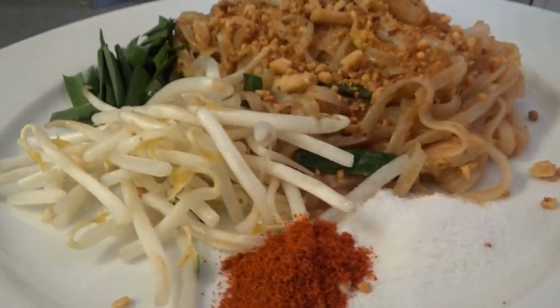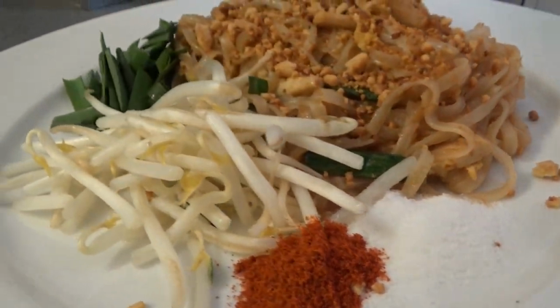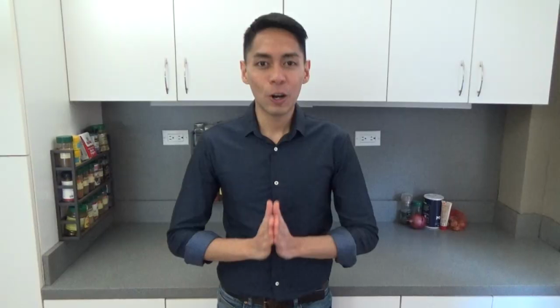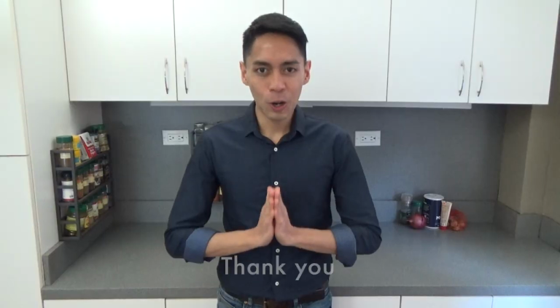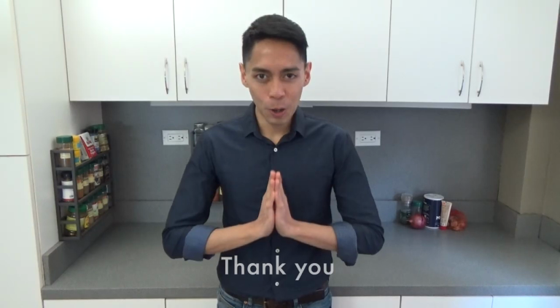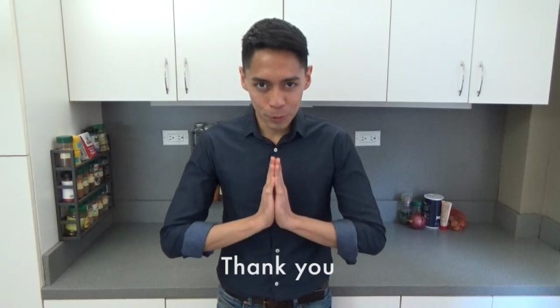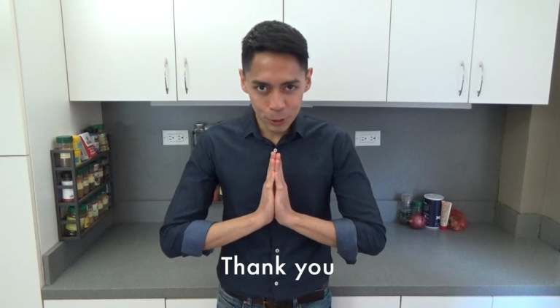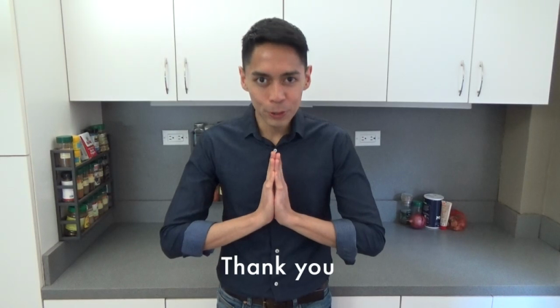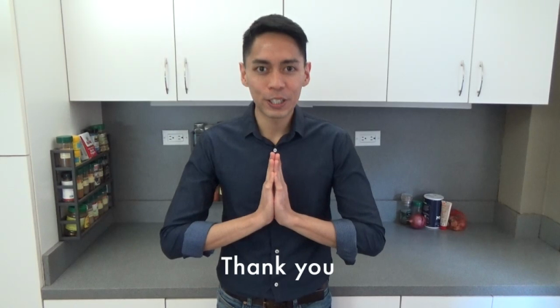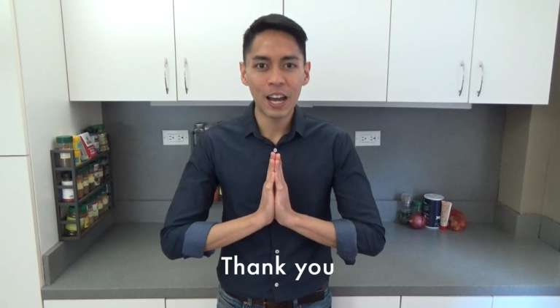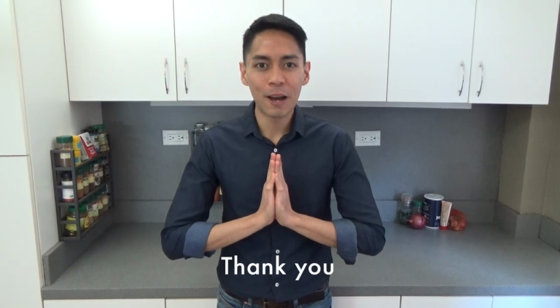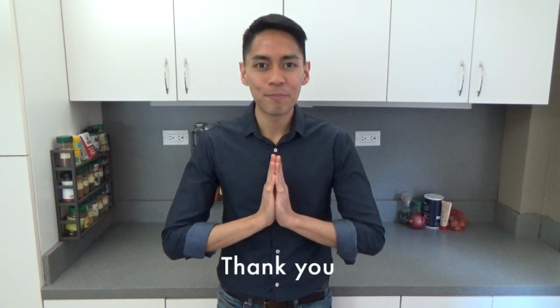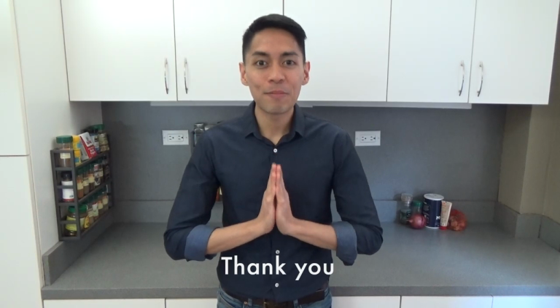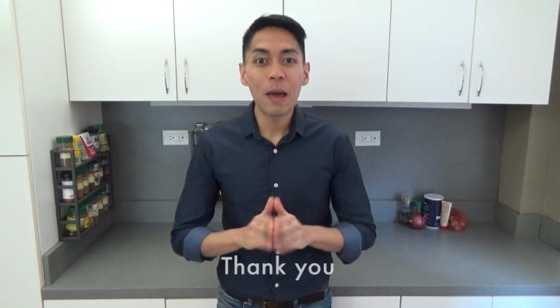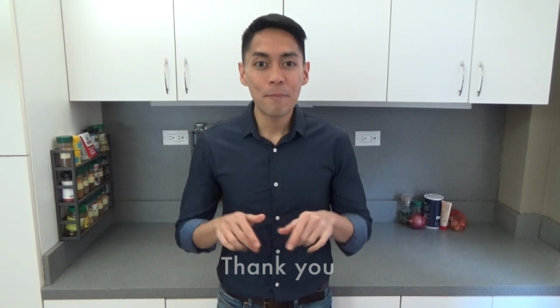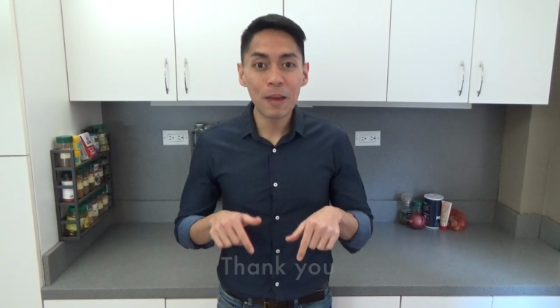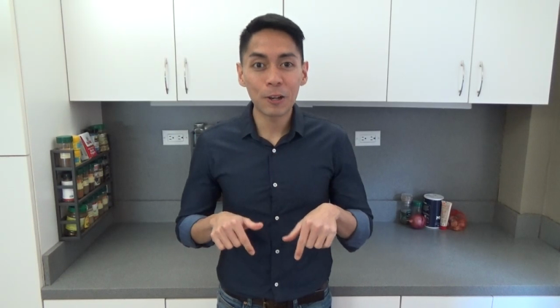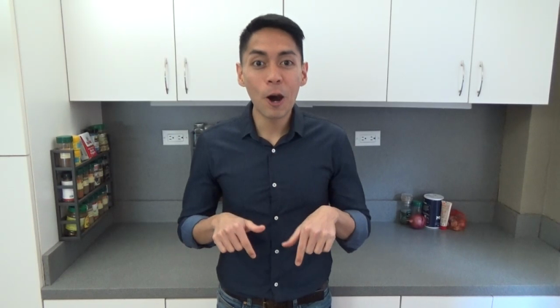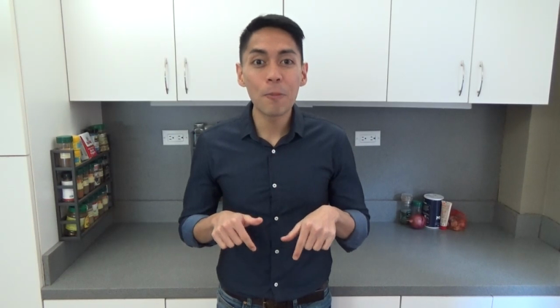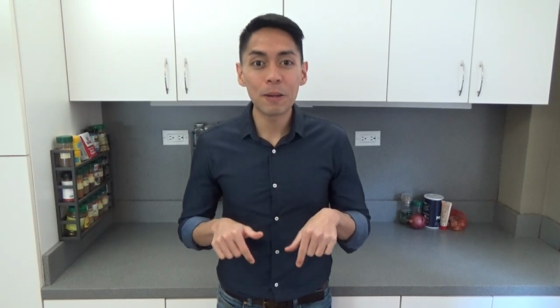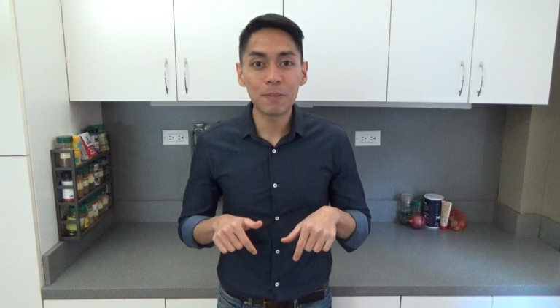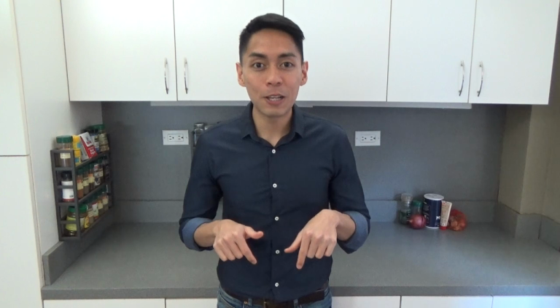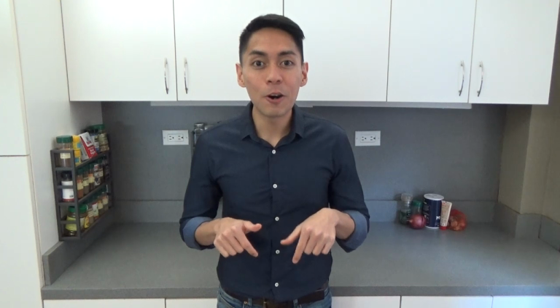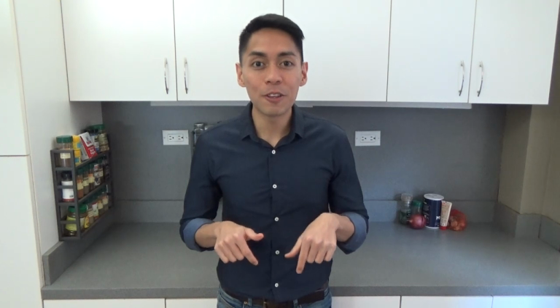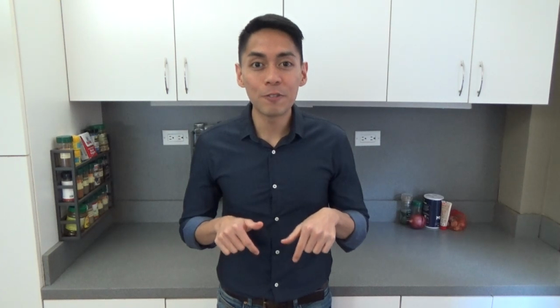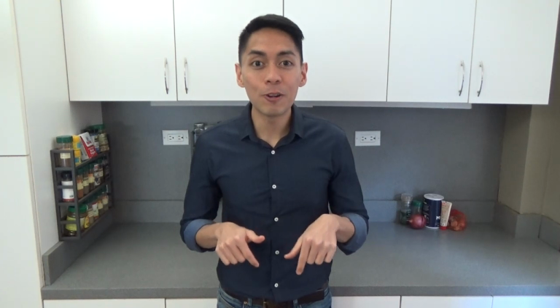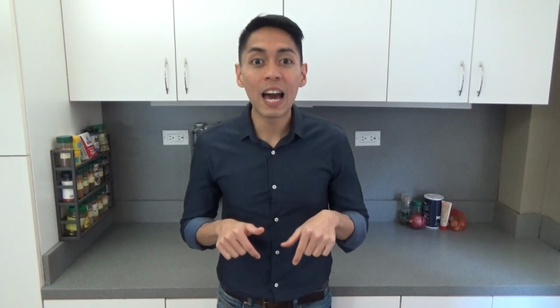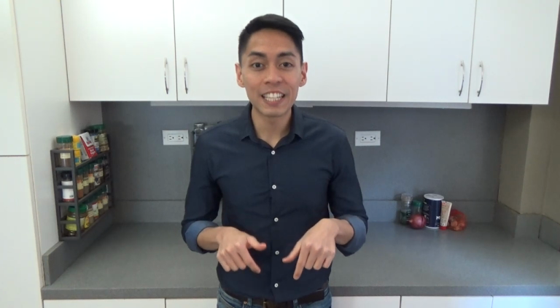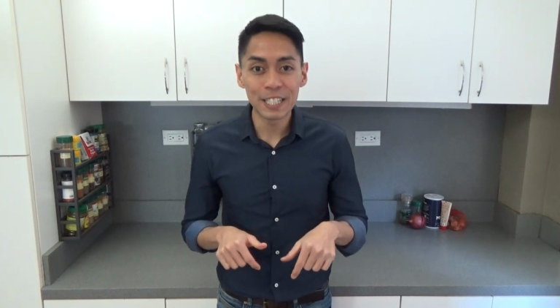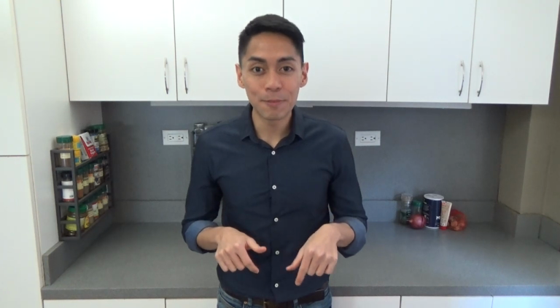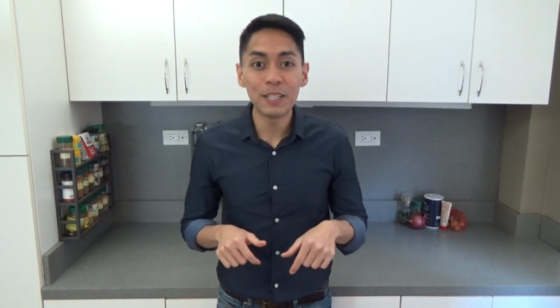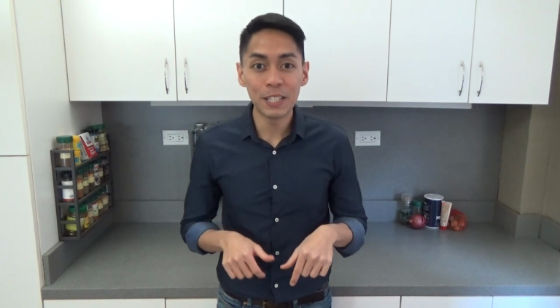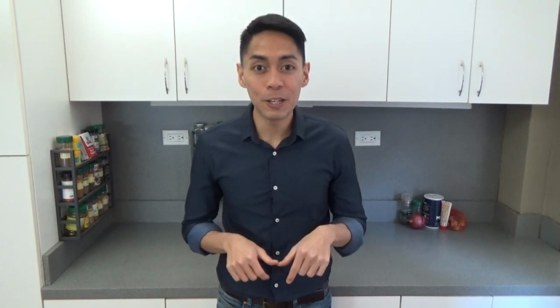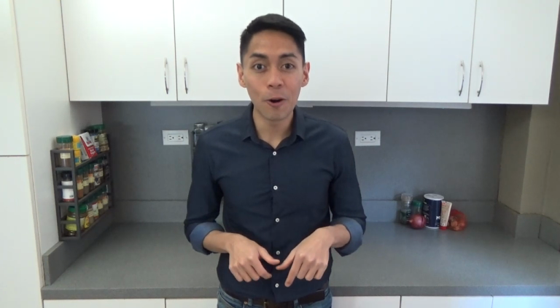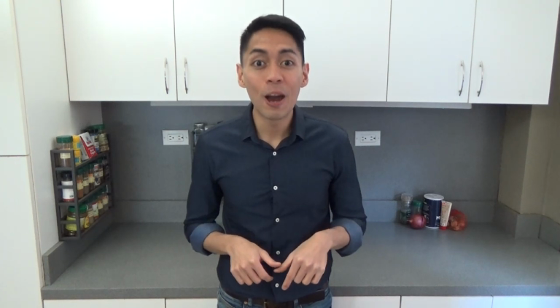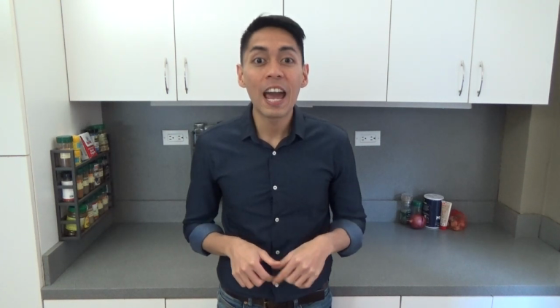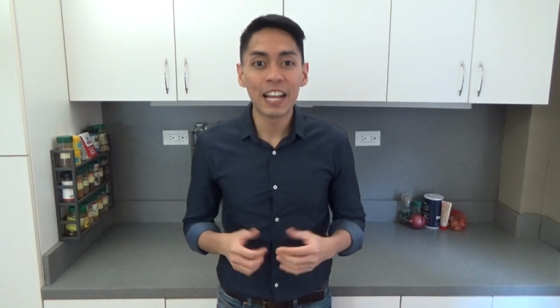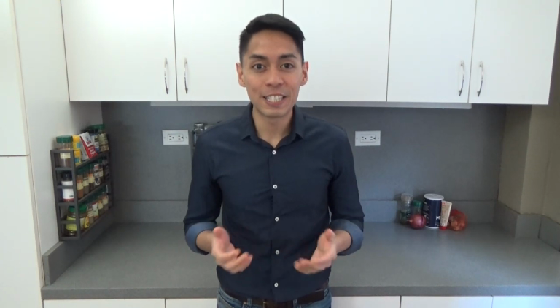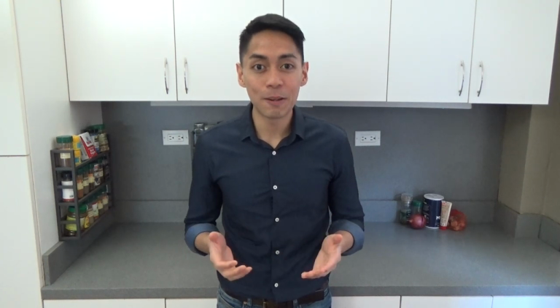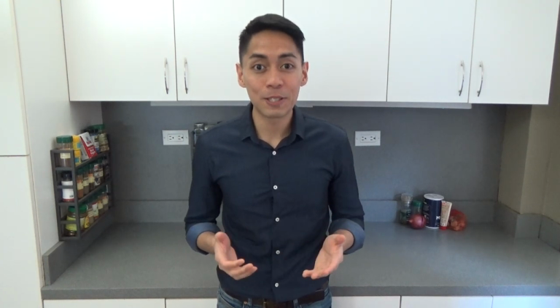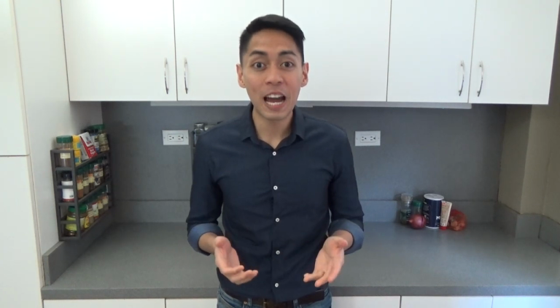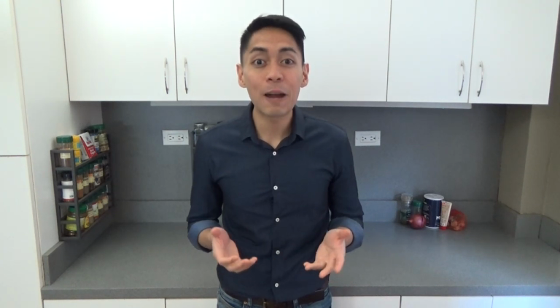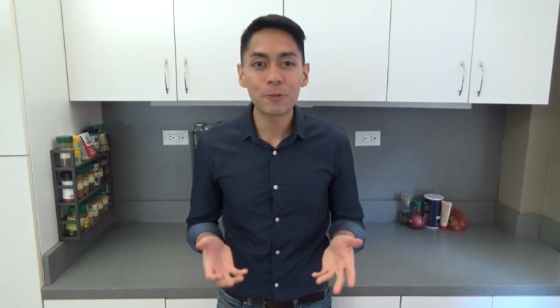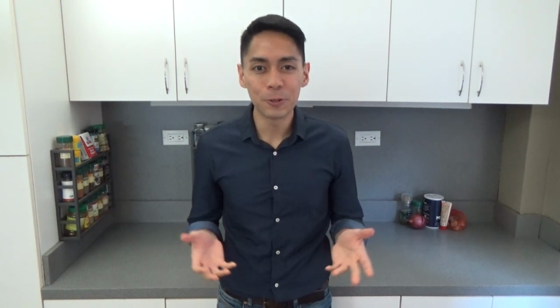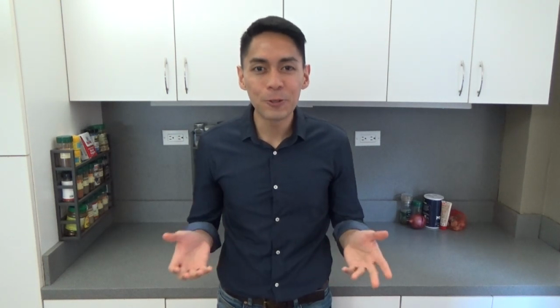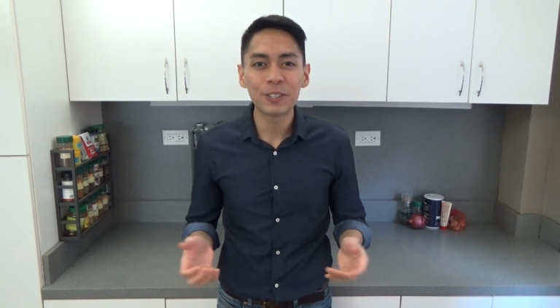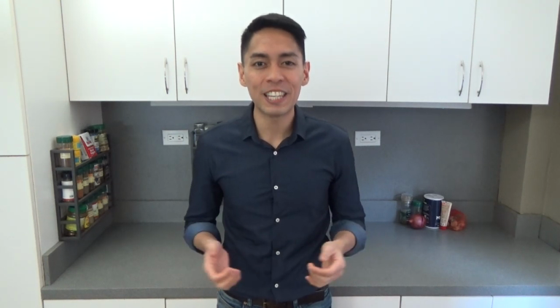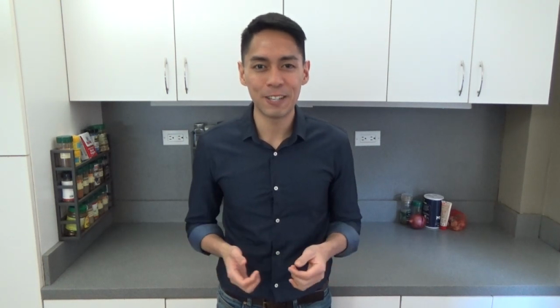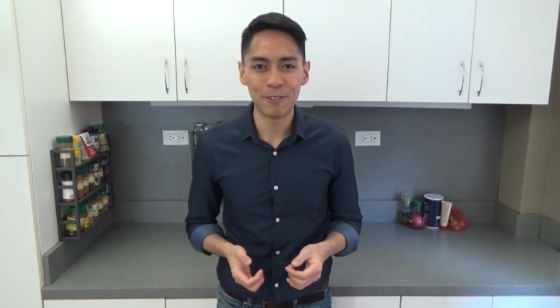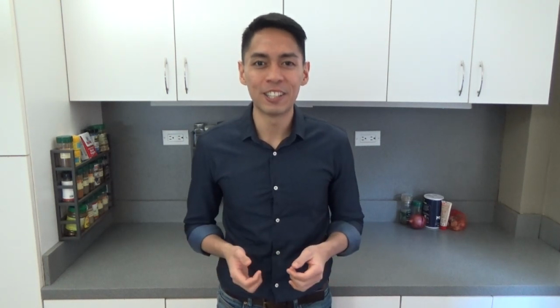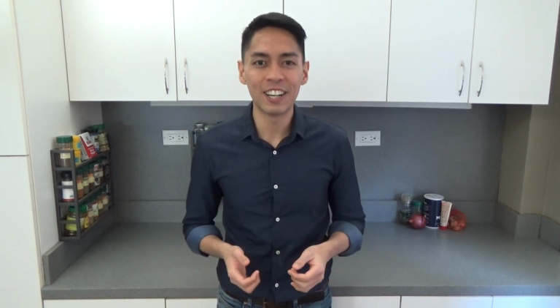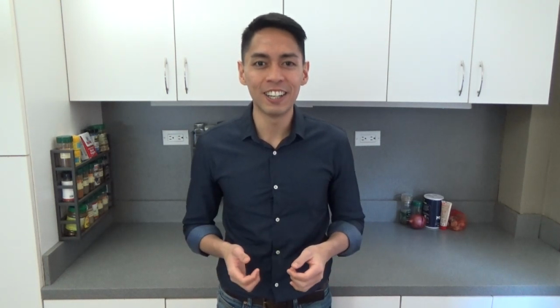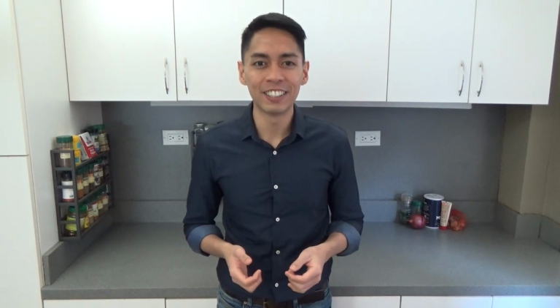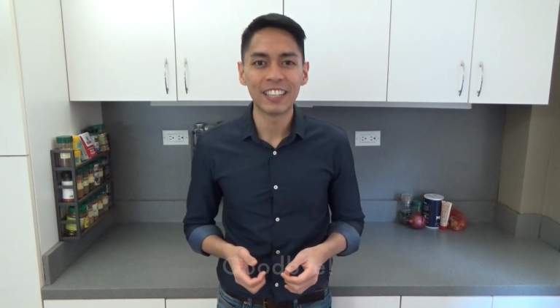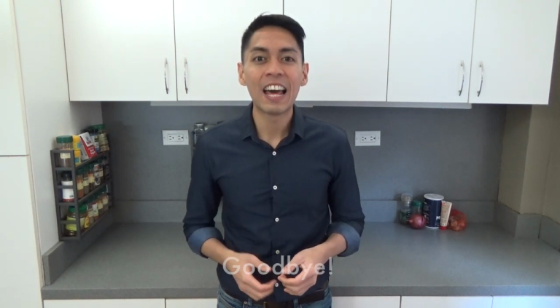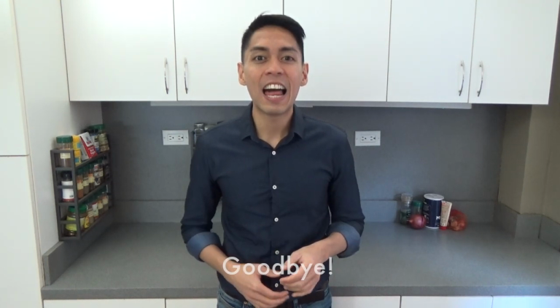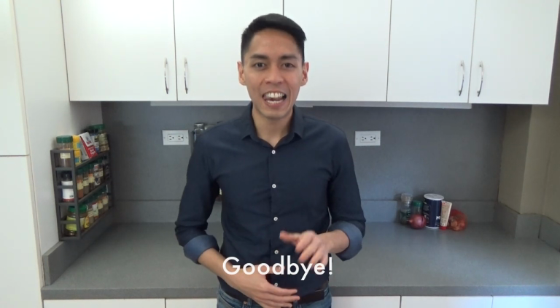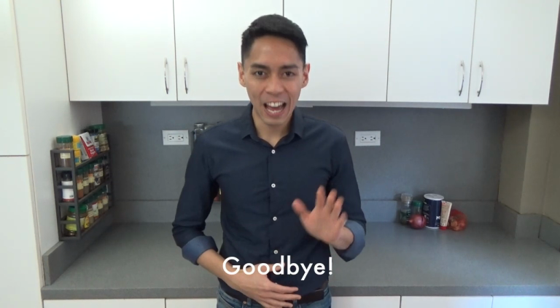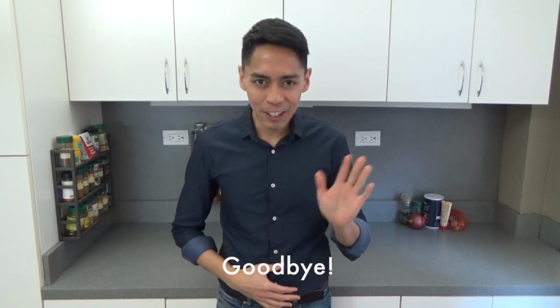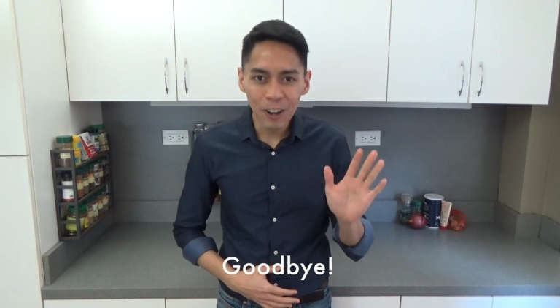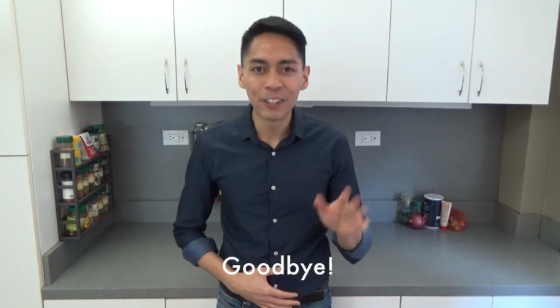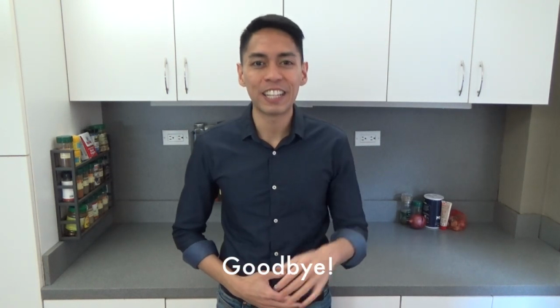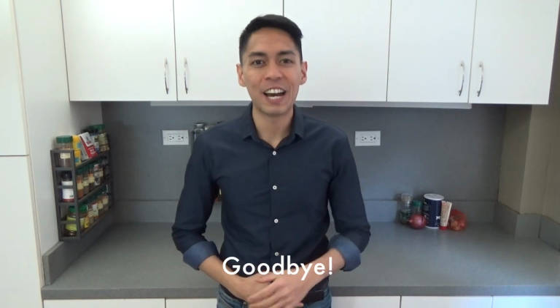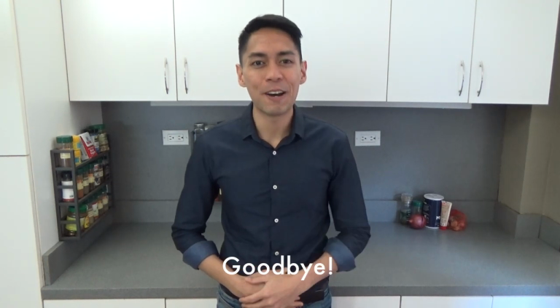Thank you so much for watching. Make a comment below if you like this video and subscribe to Cooking with Kurt.